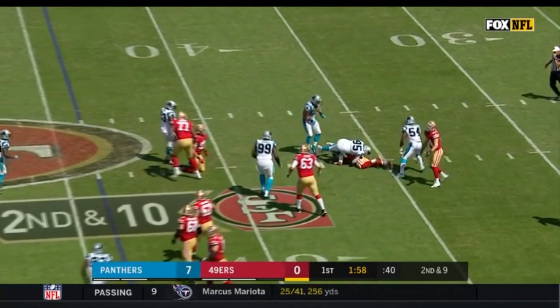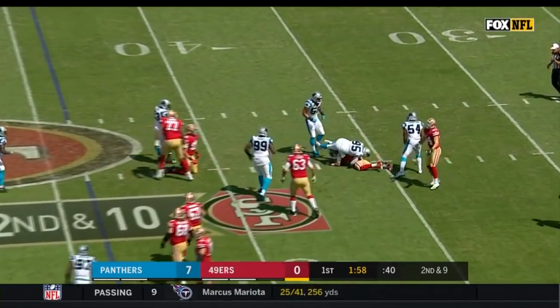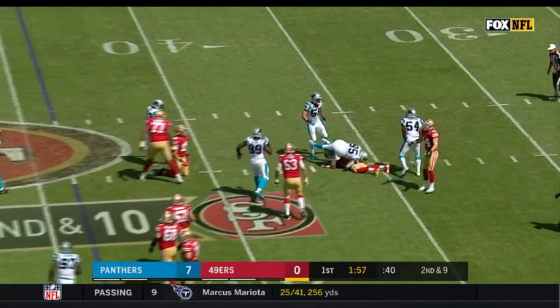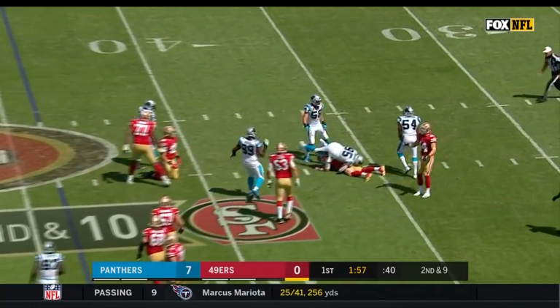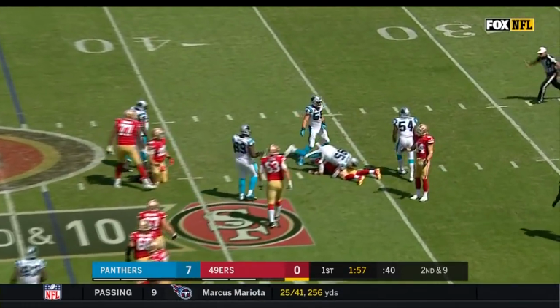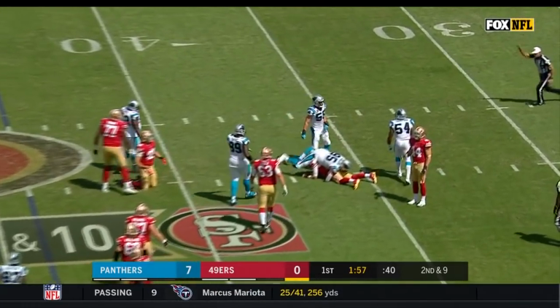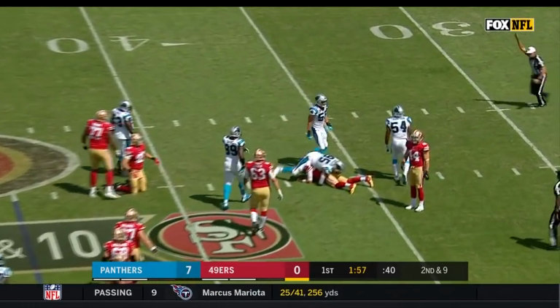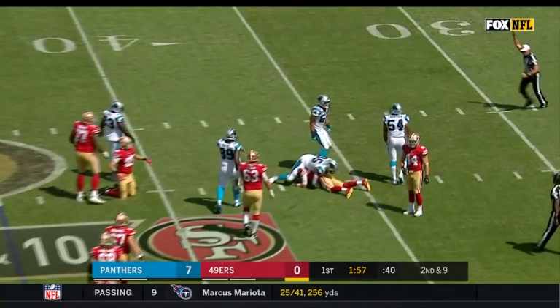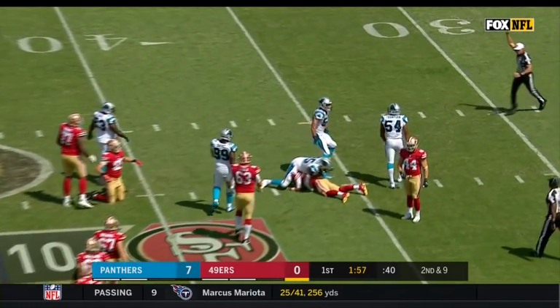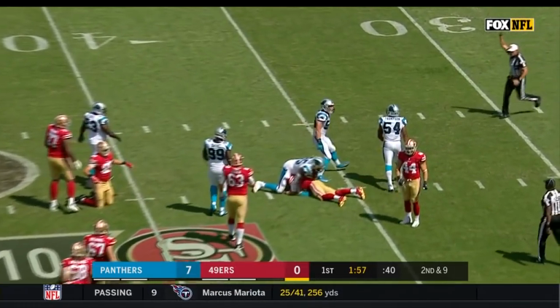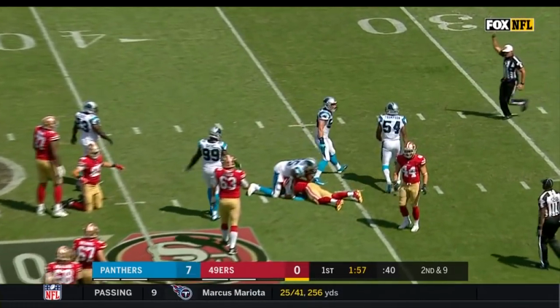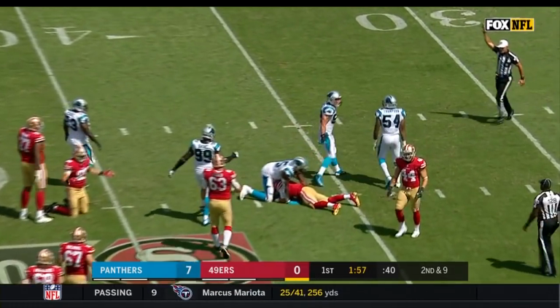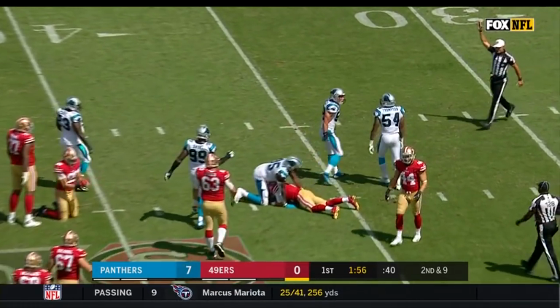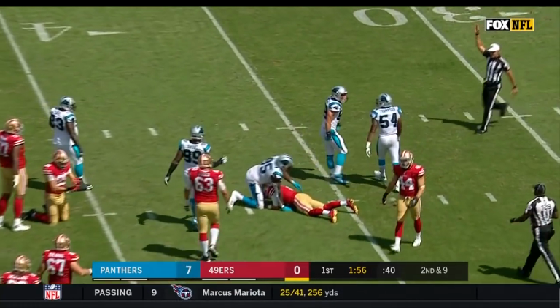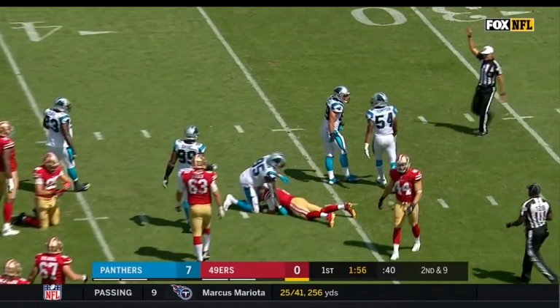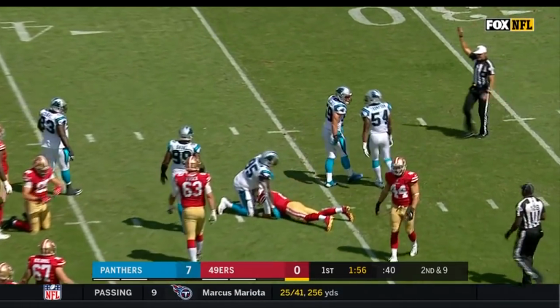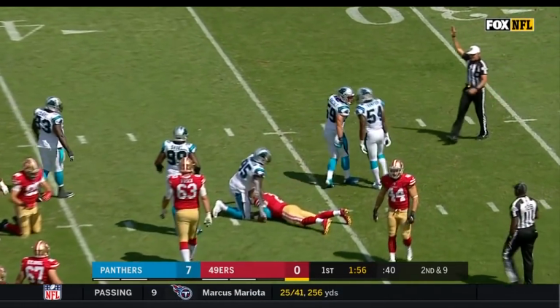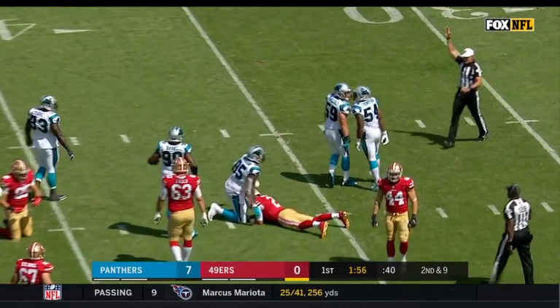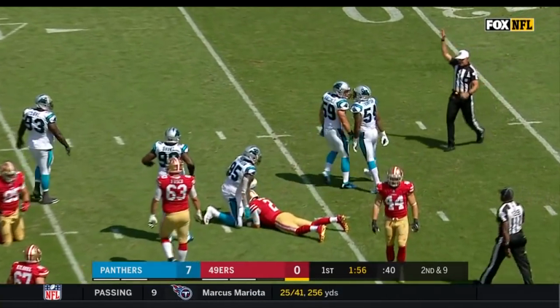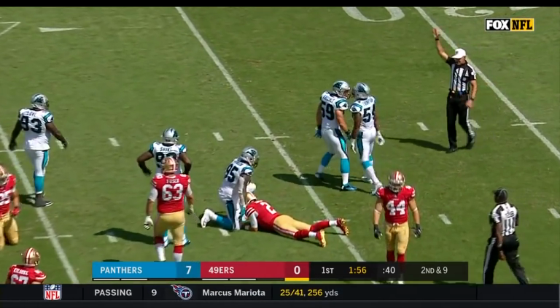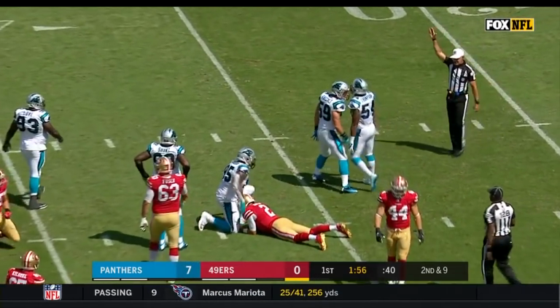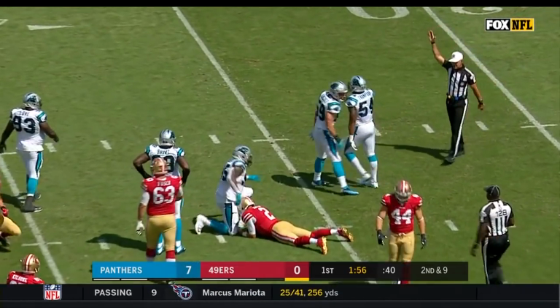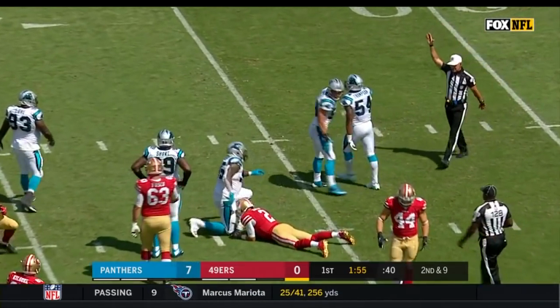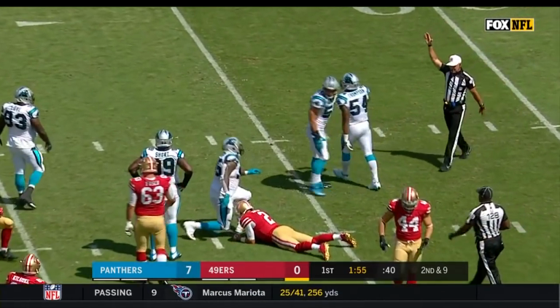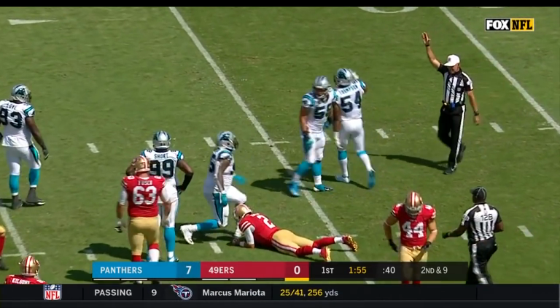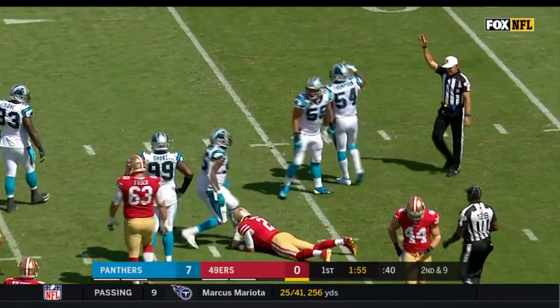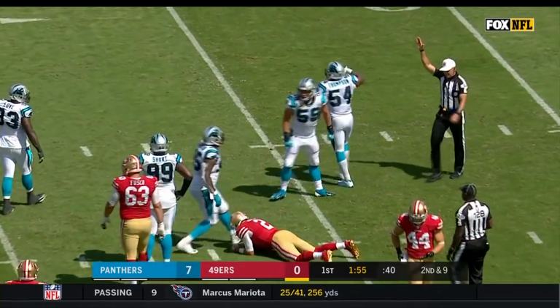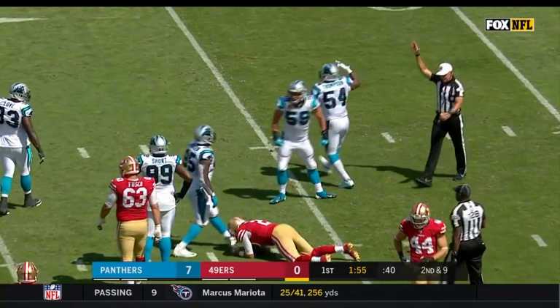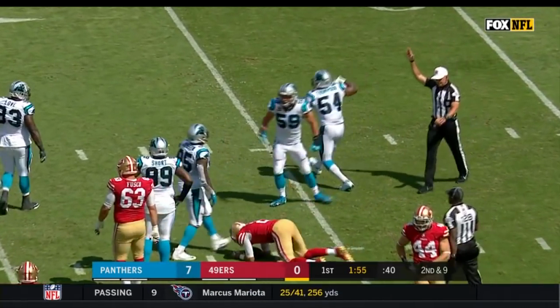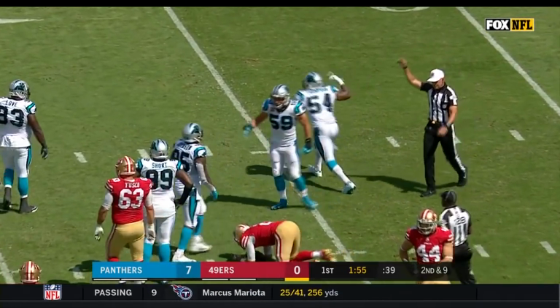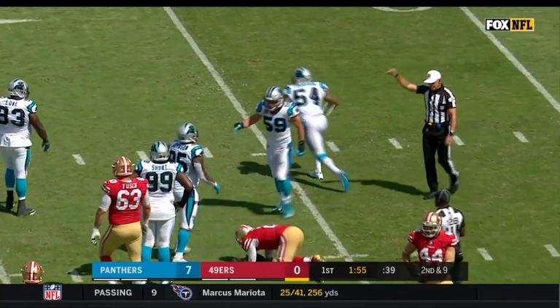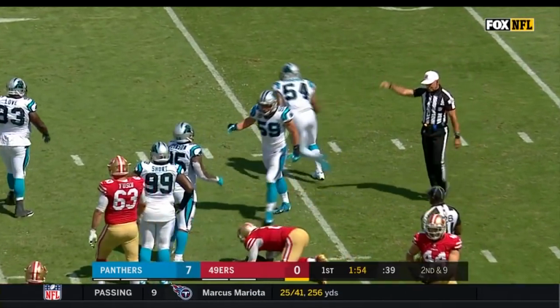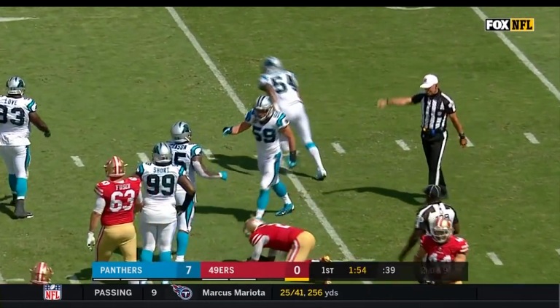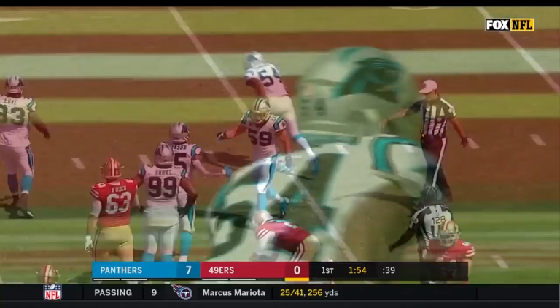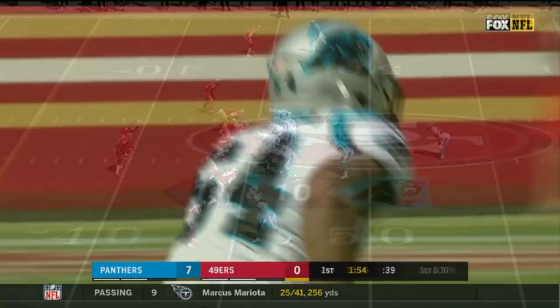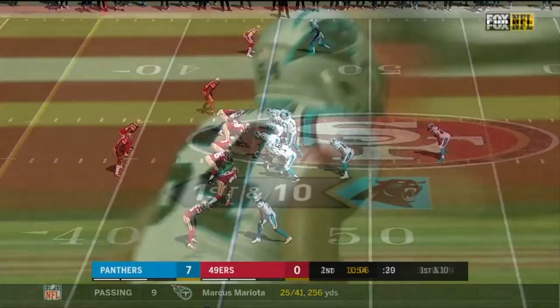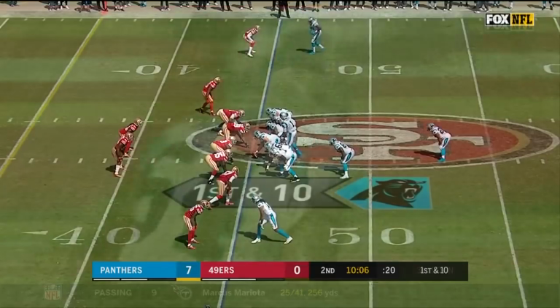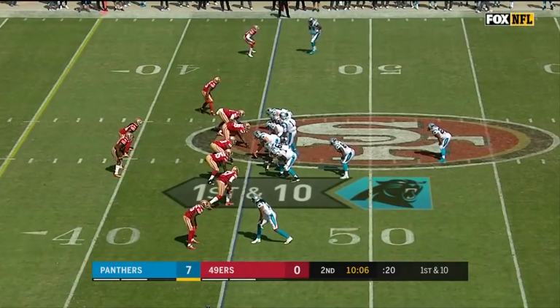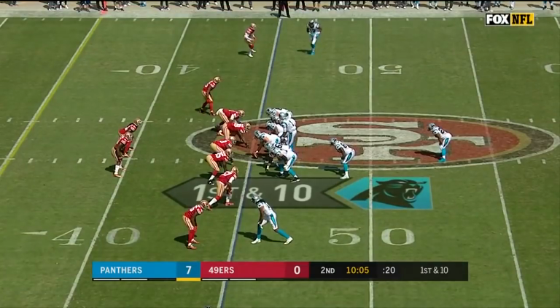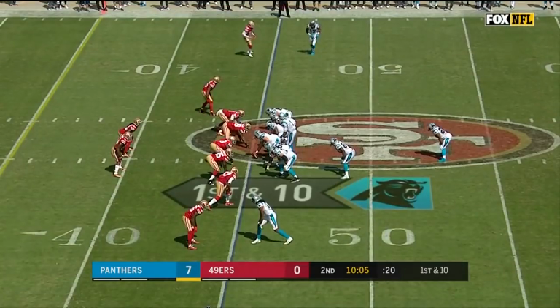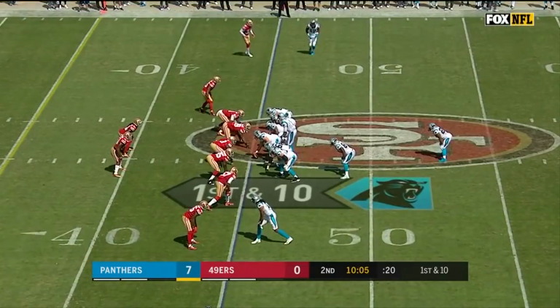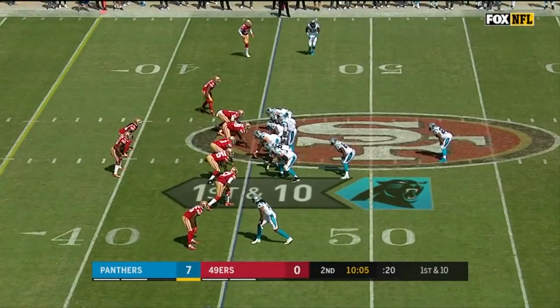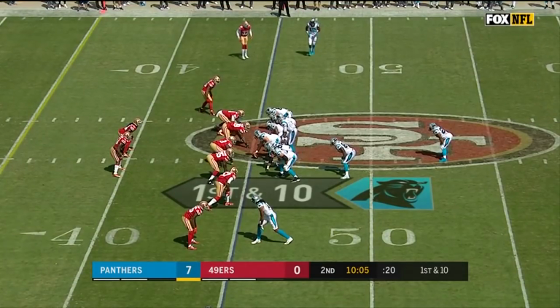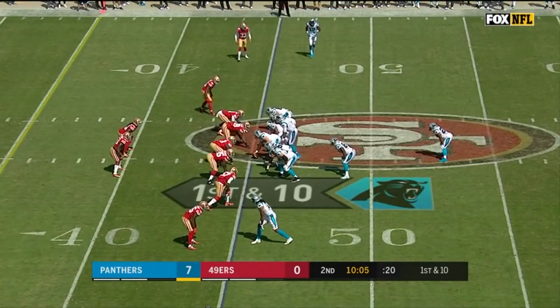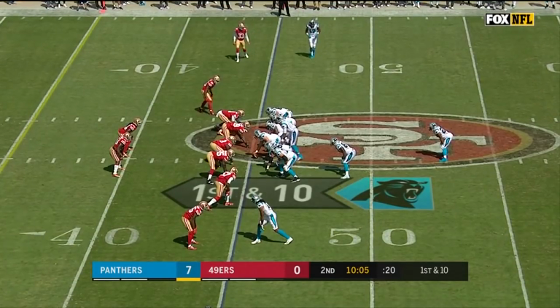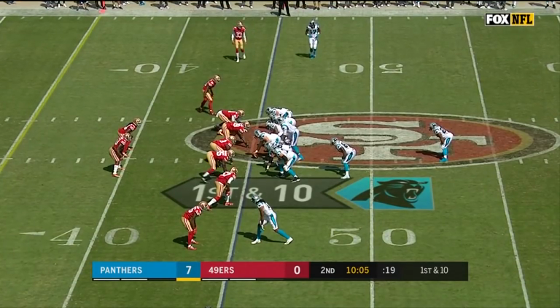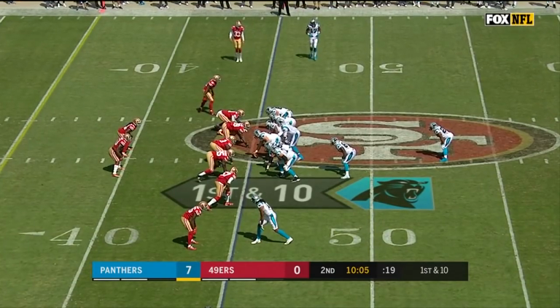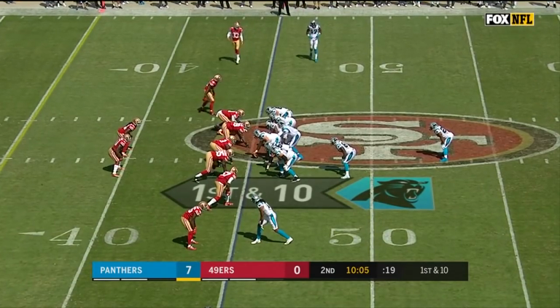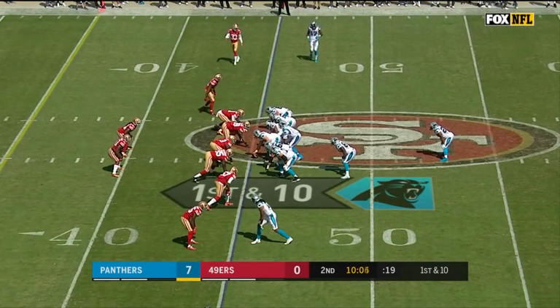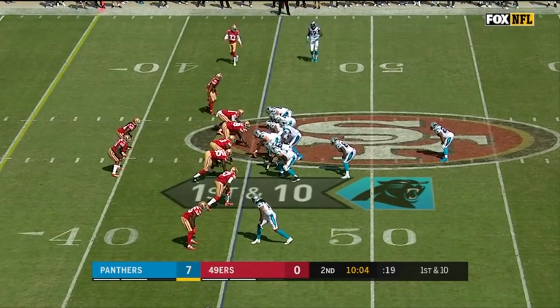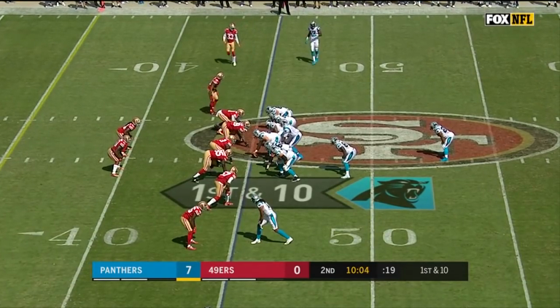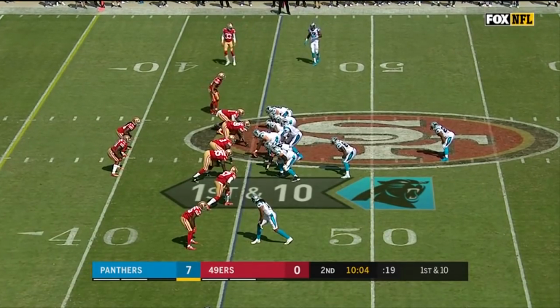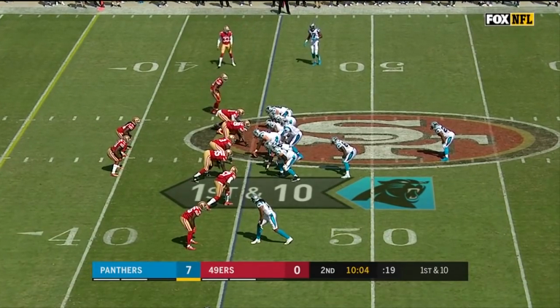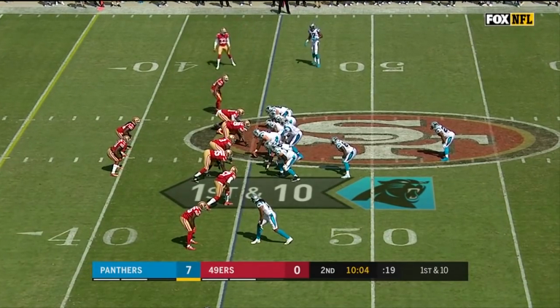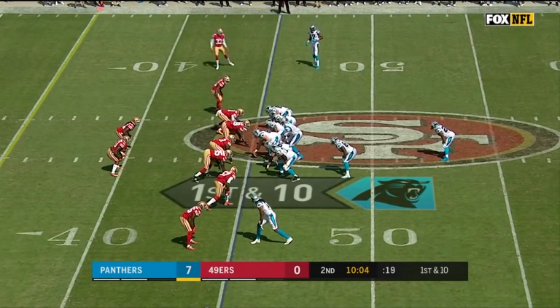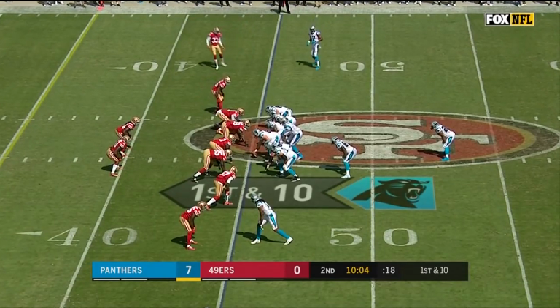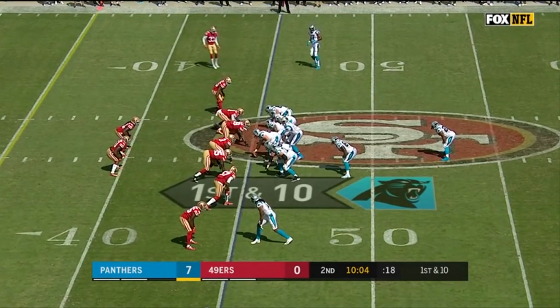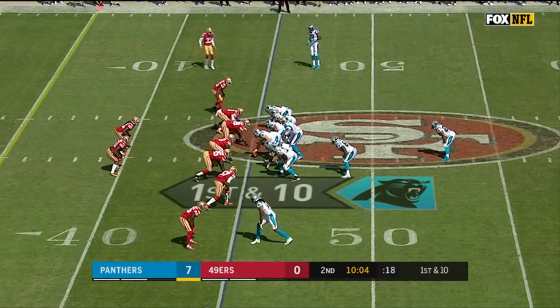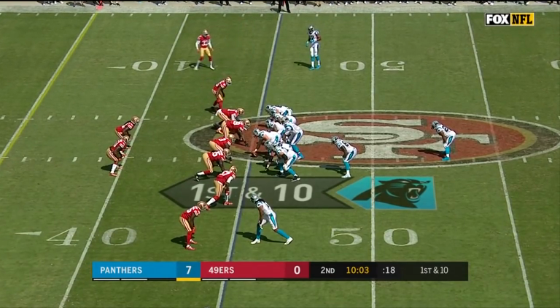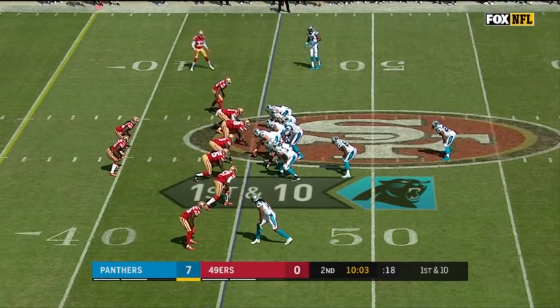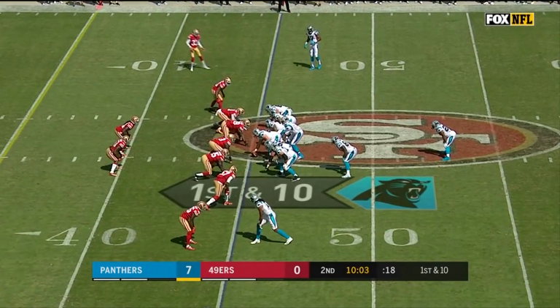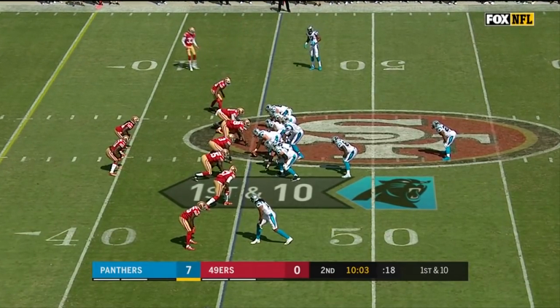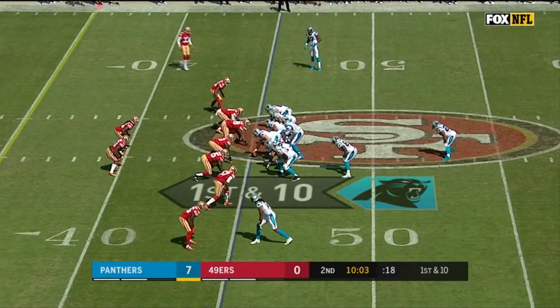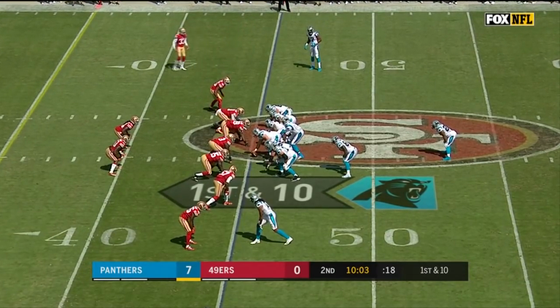There's a sack by Shaq Thompson. Palil comes right back in after this play.